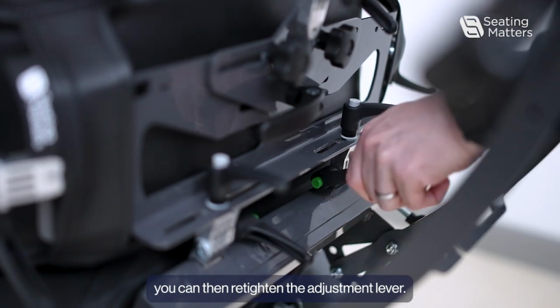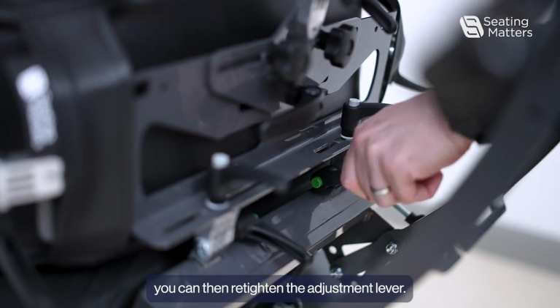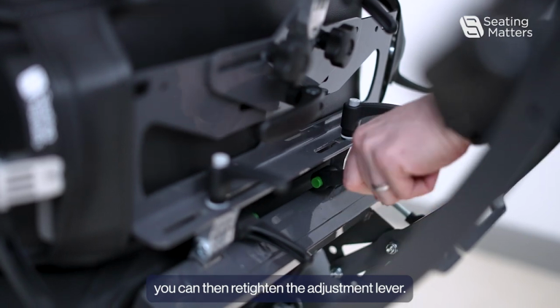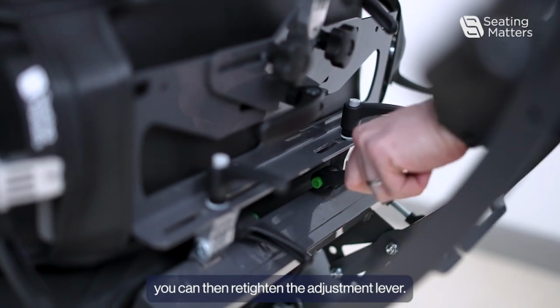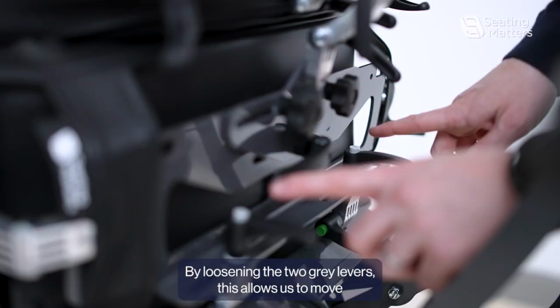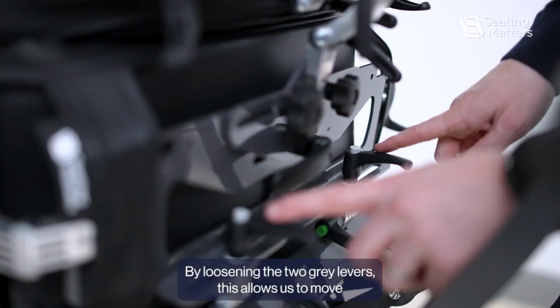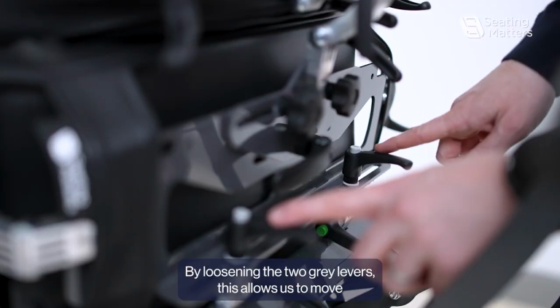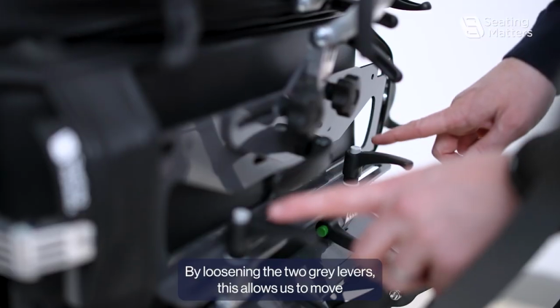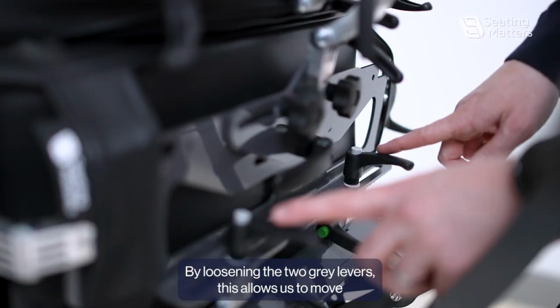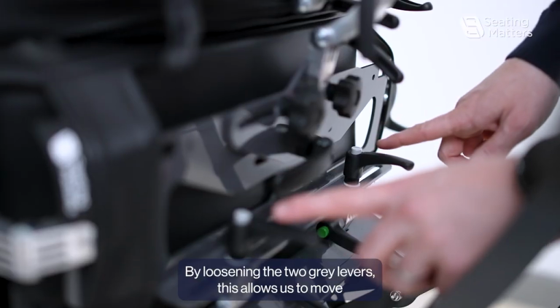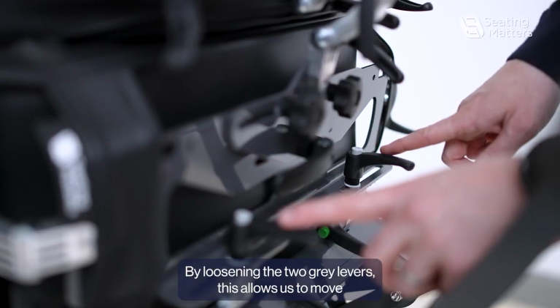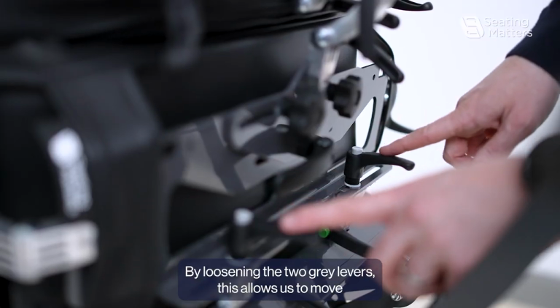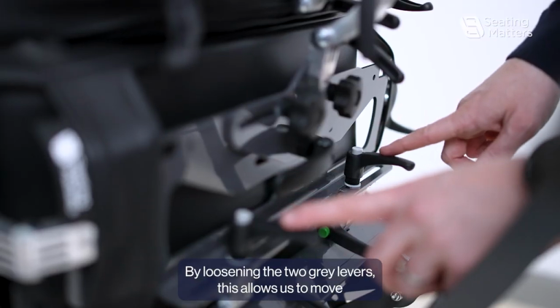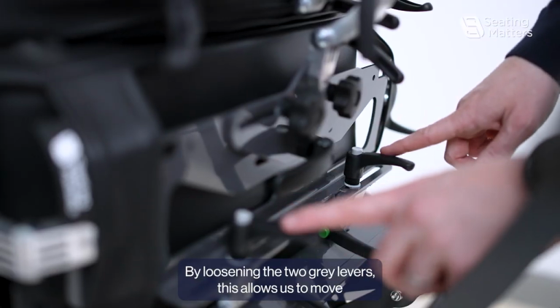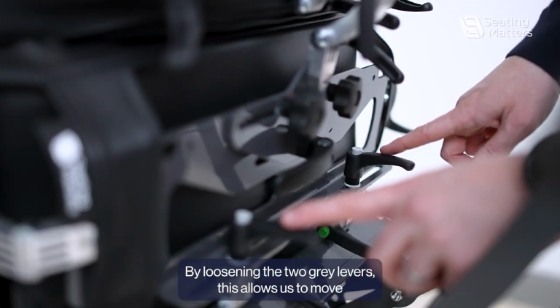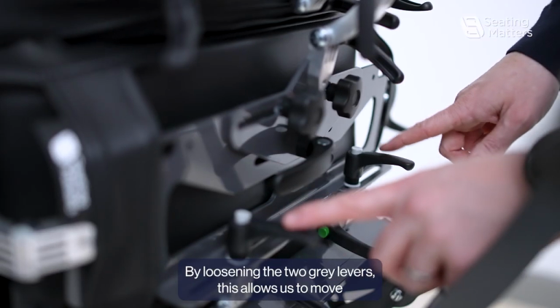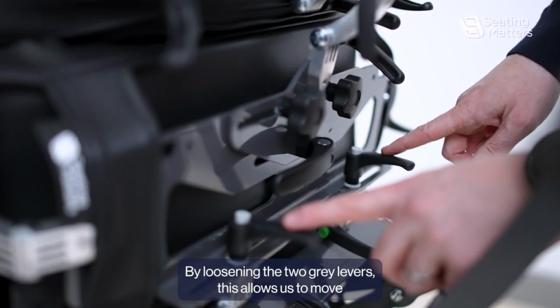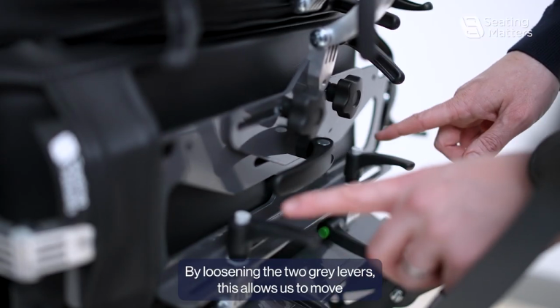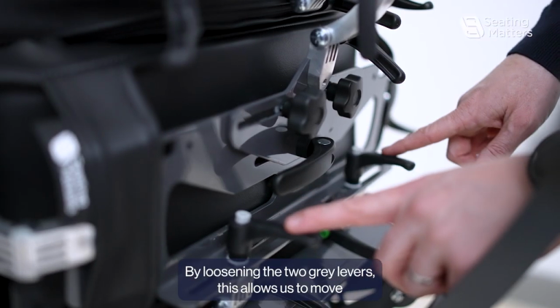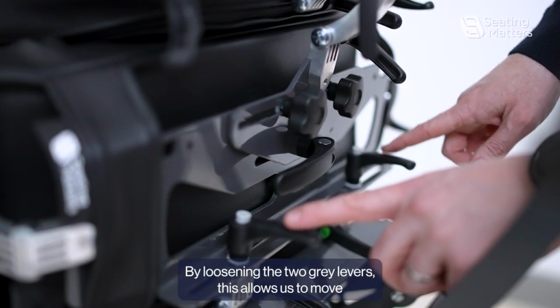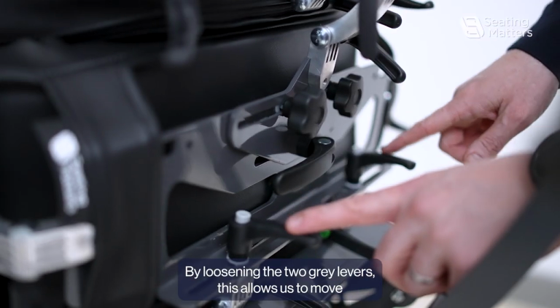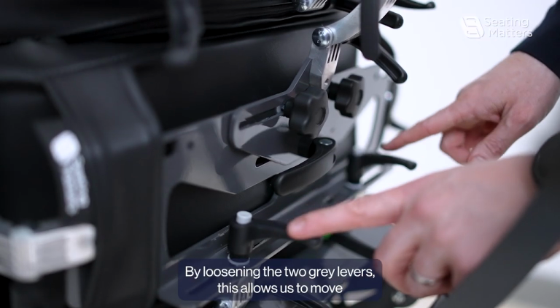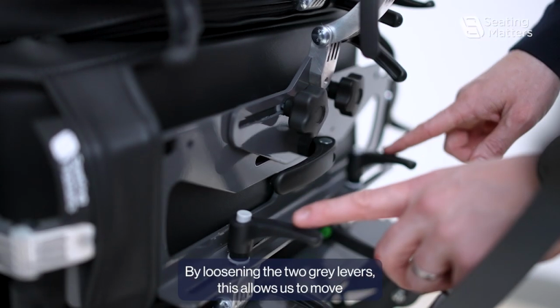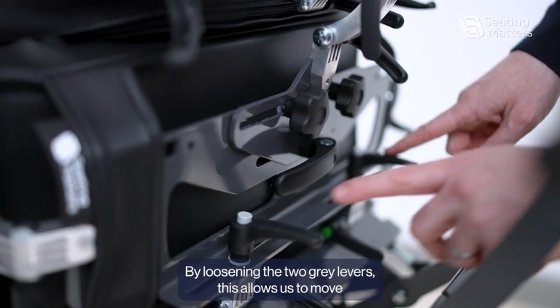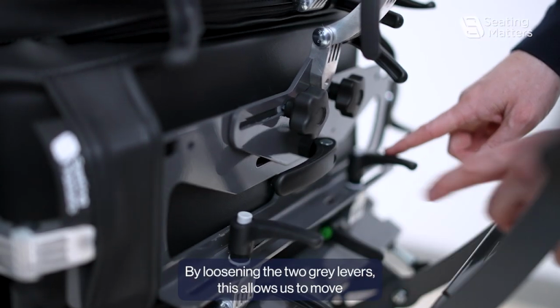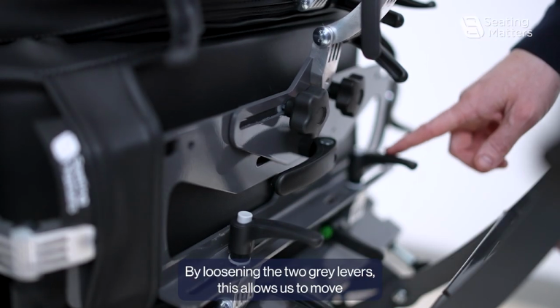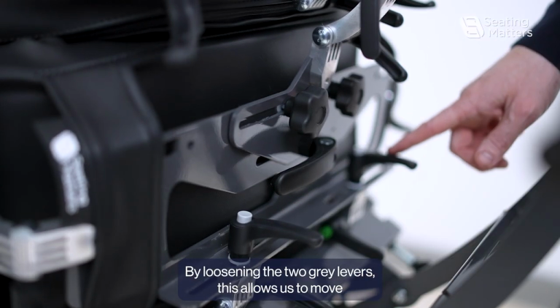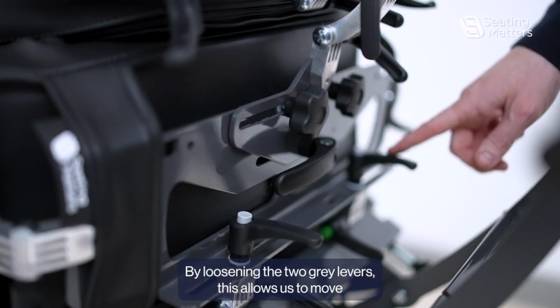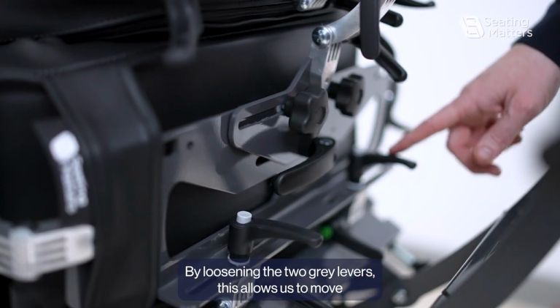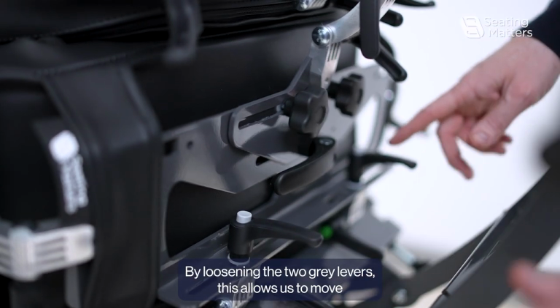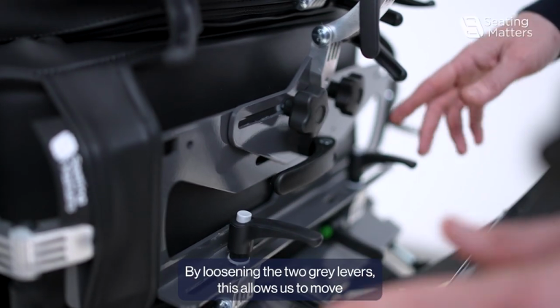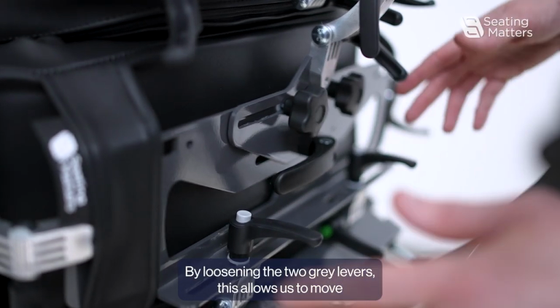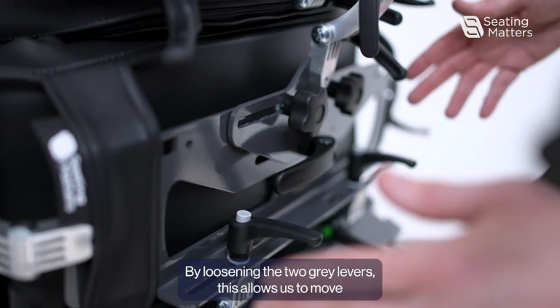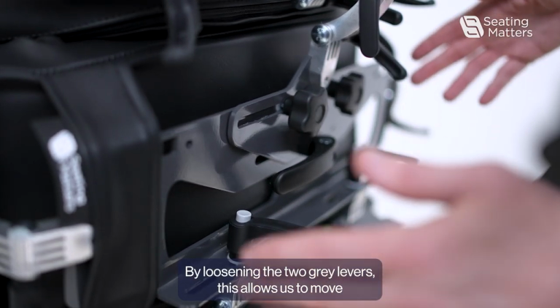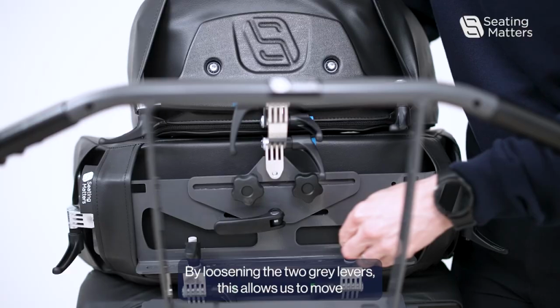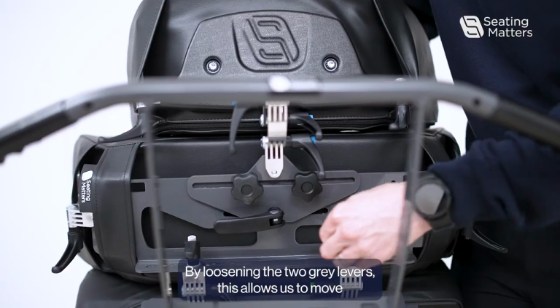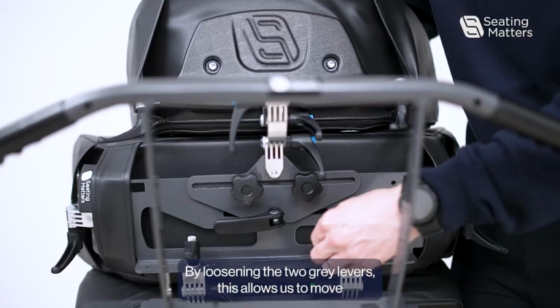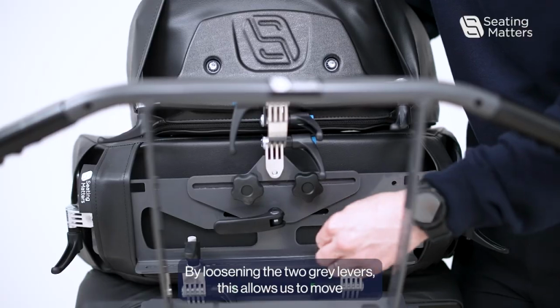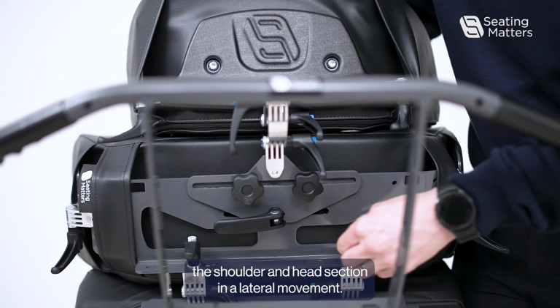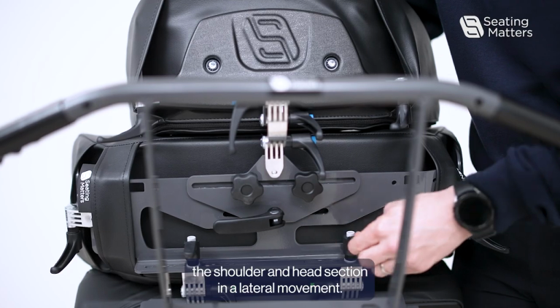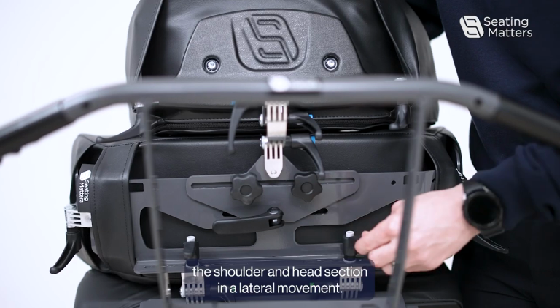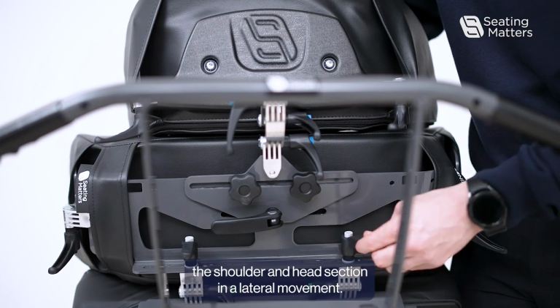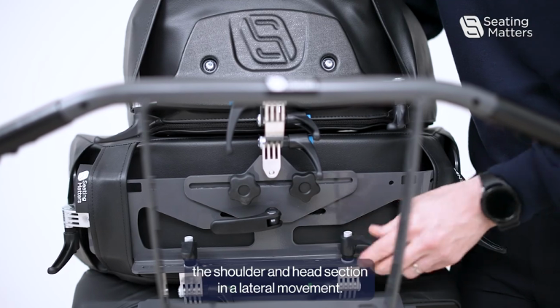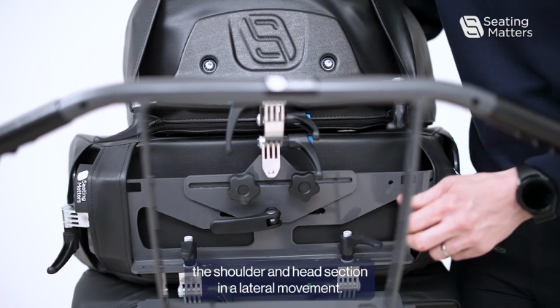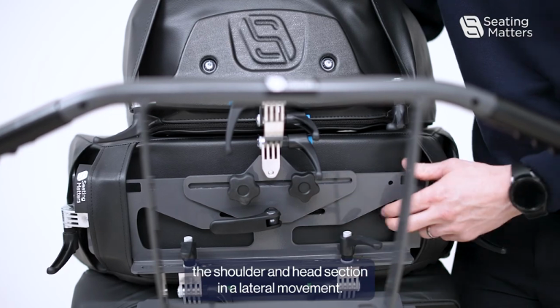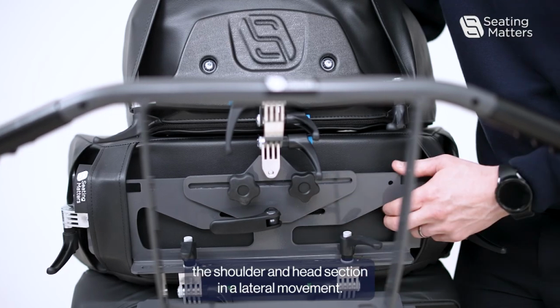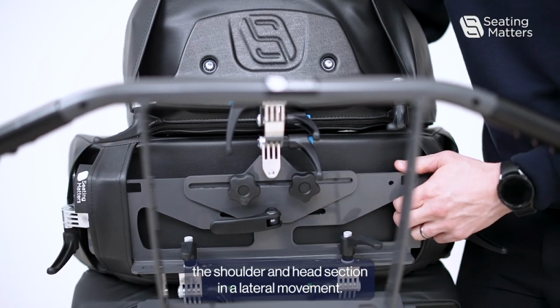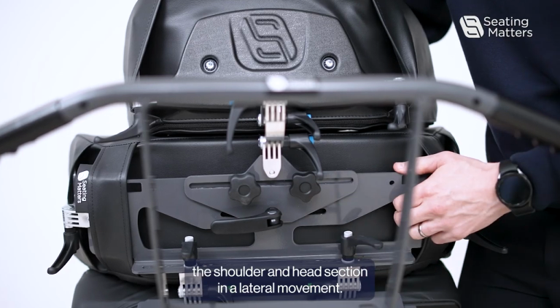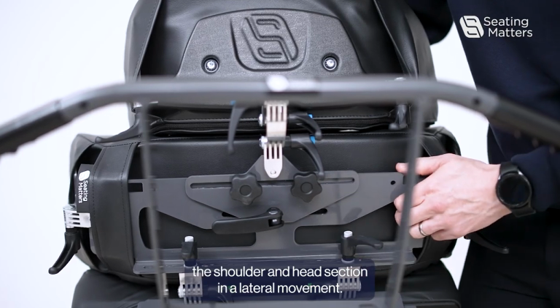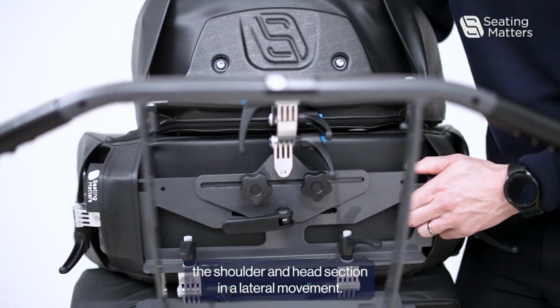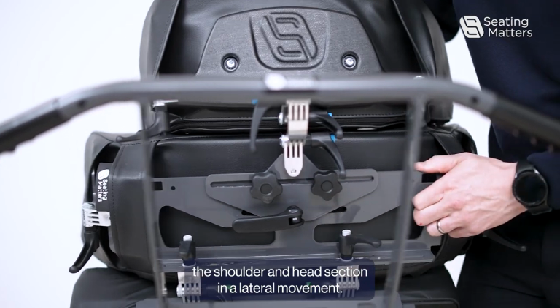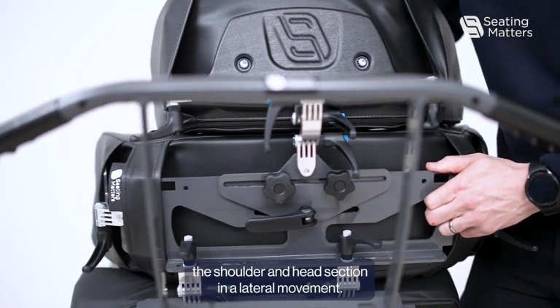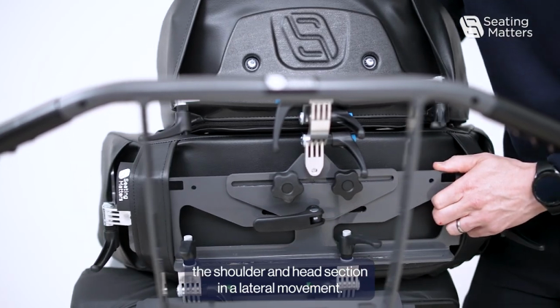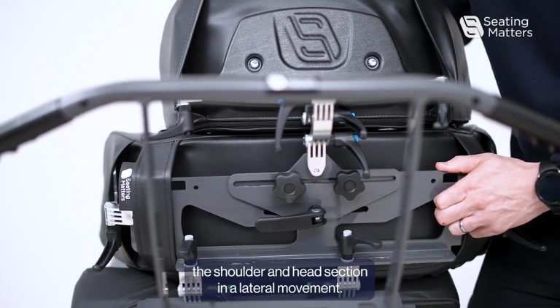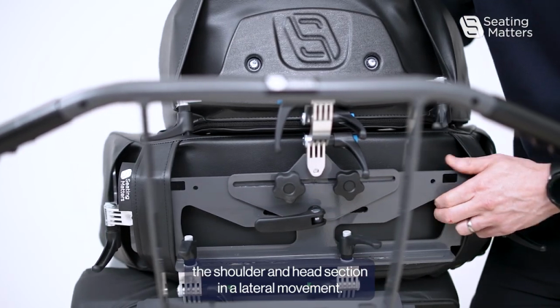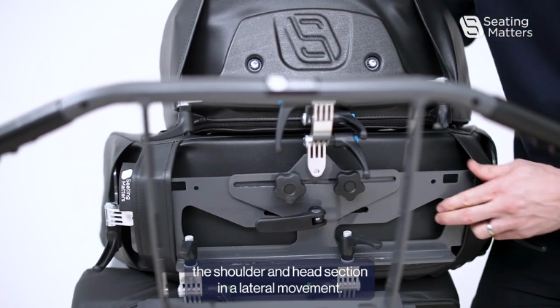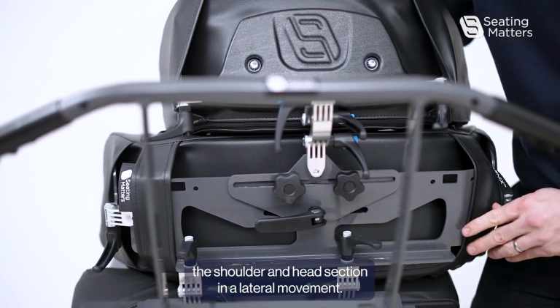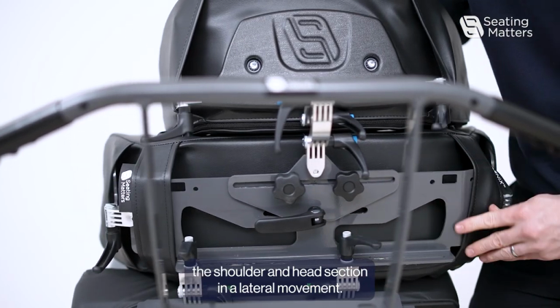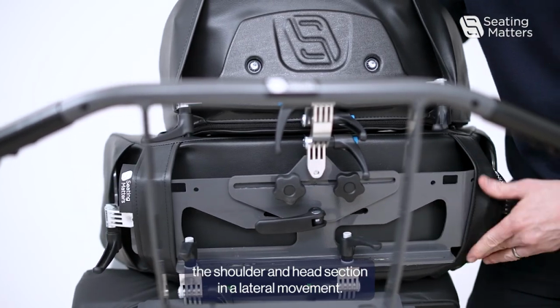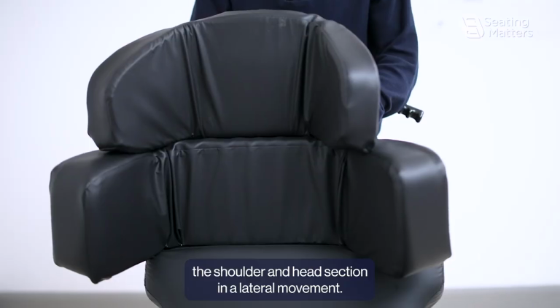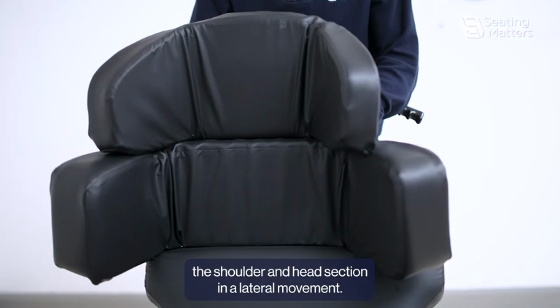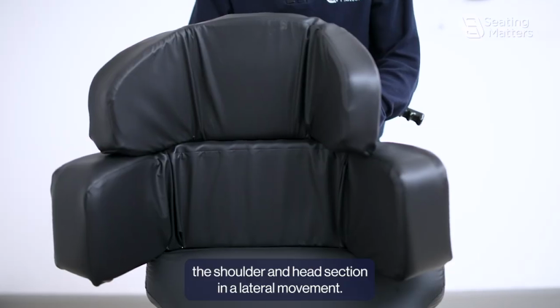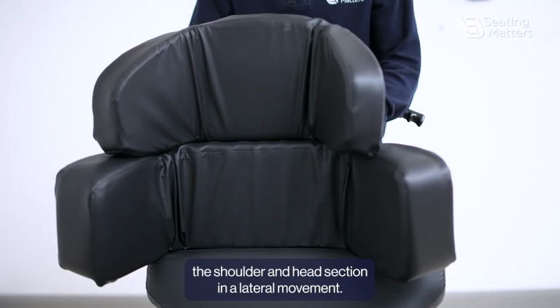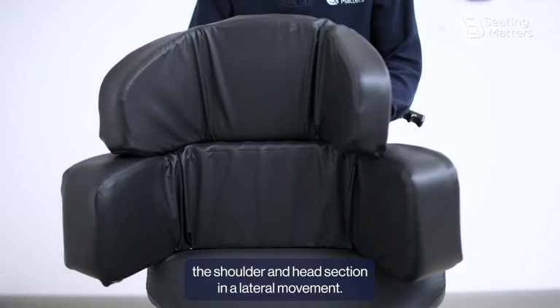By loosening the two grey levers, this allows us to move the shoulder and head section in a lateral movement.